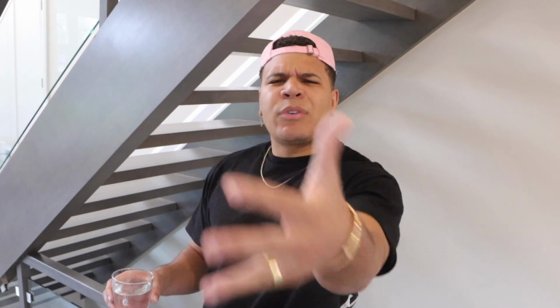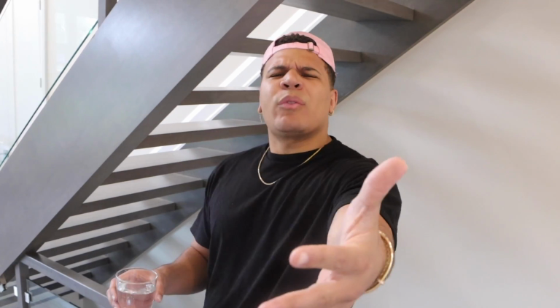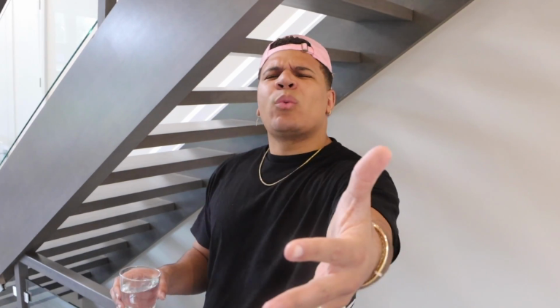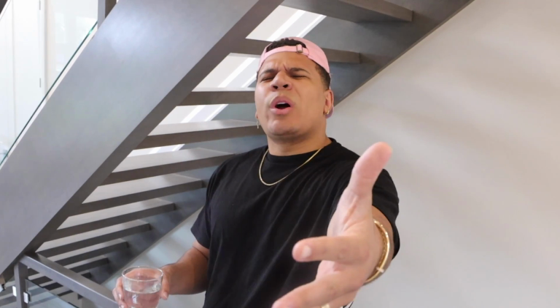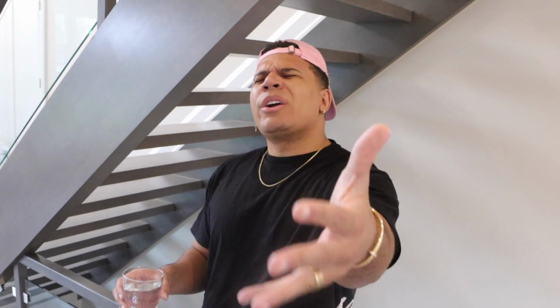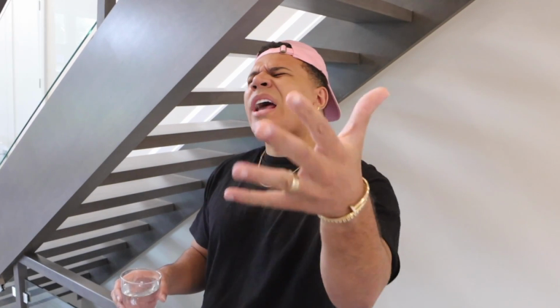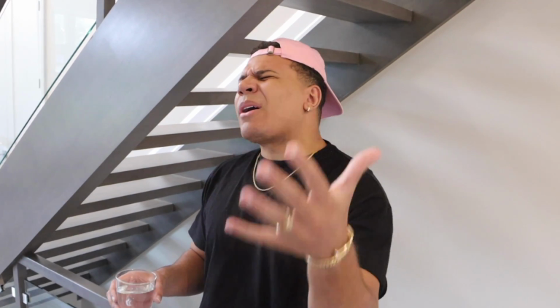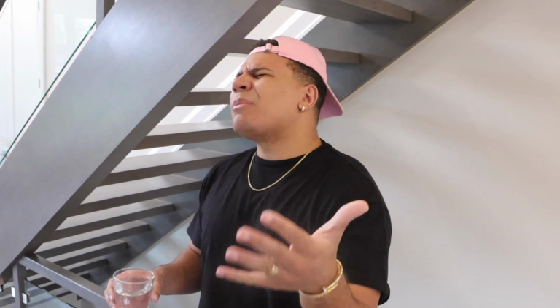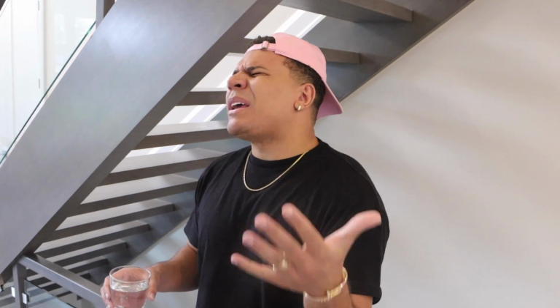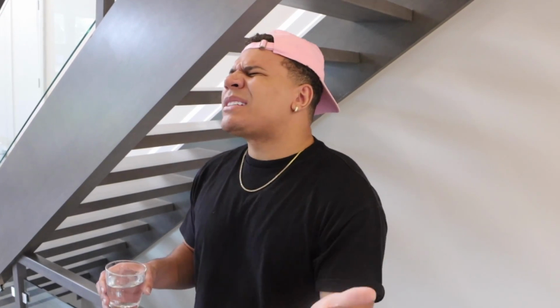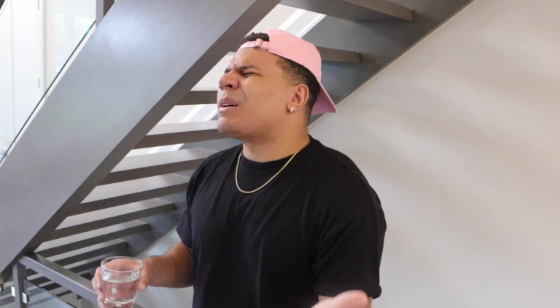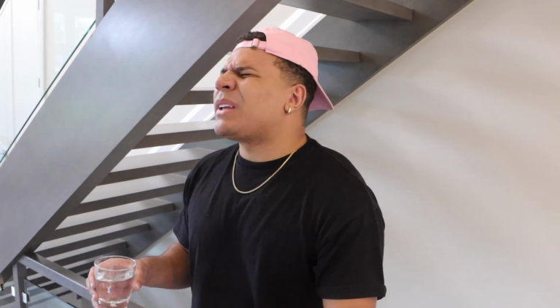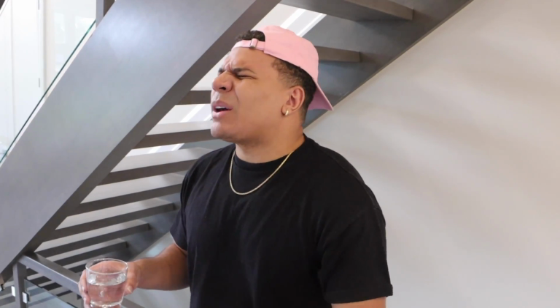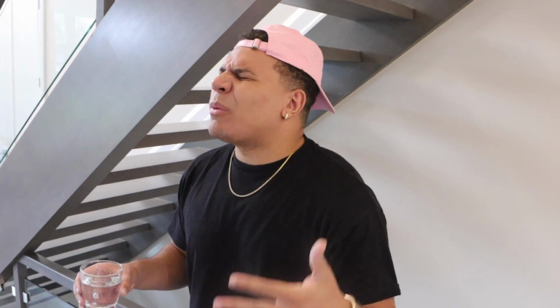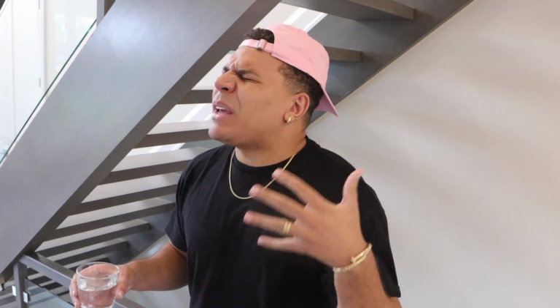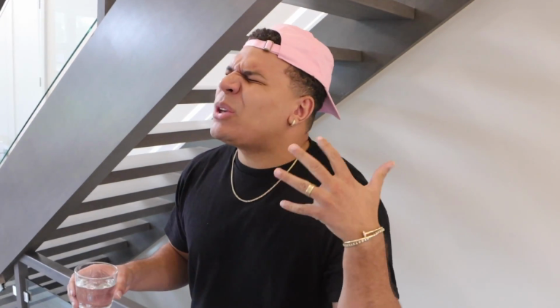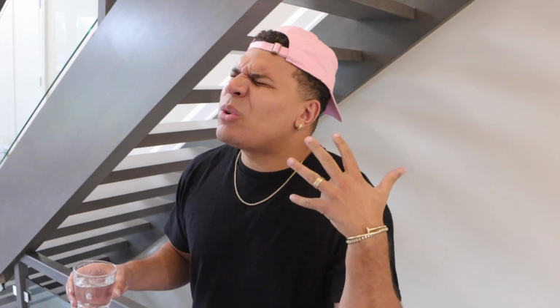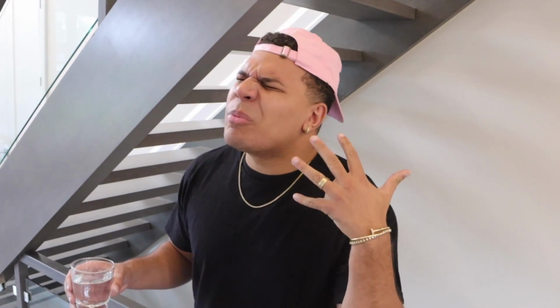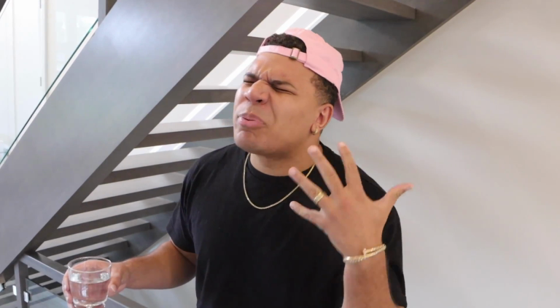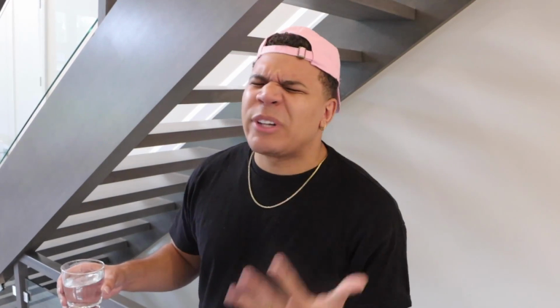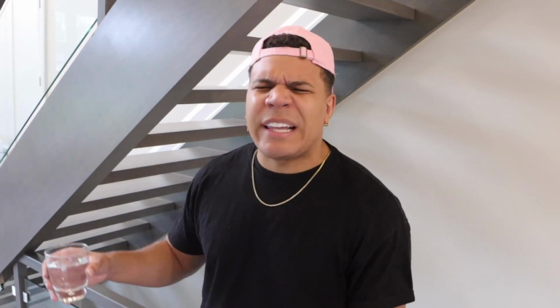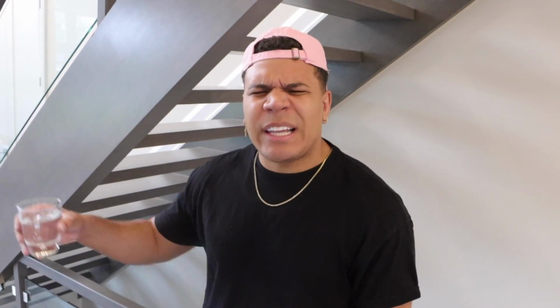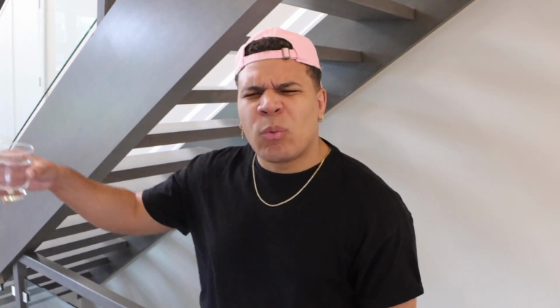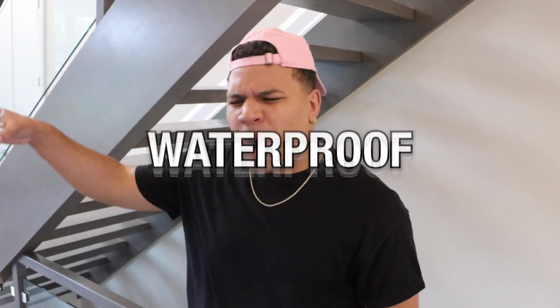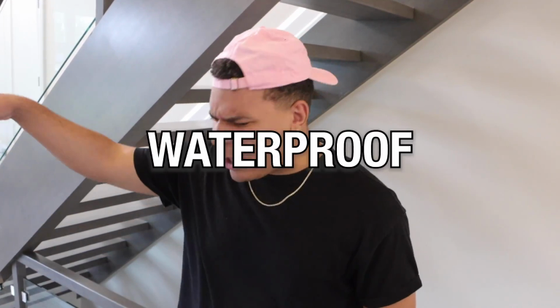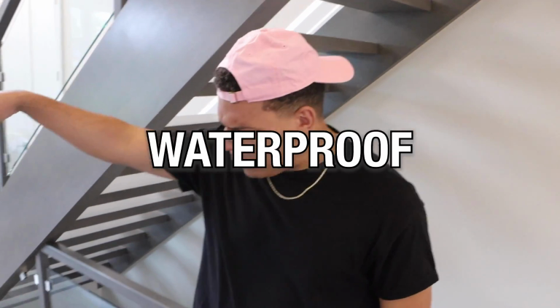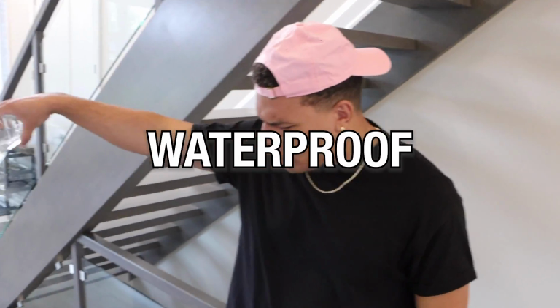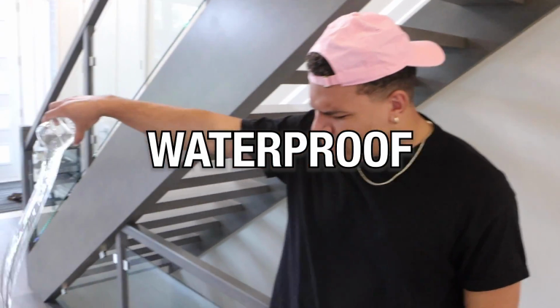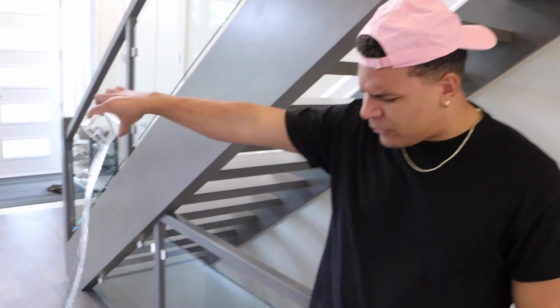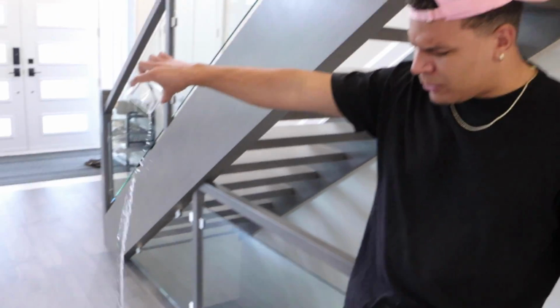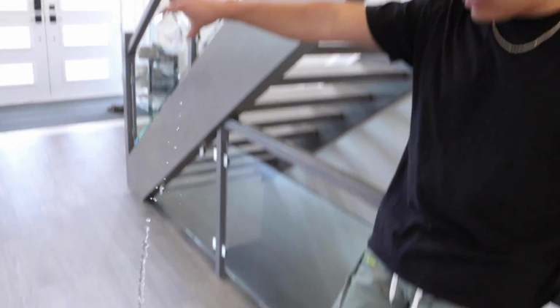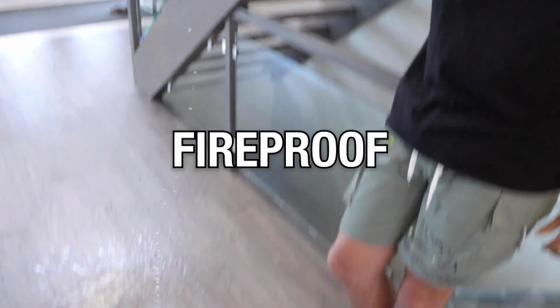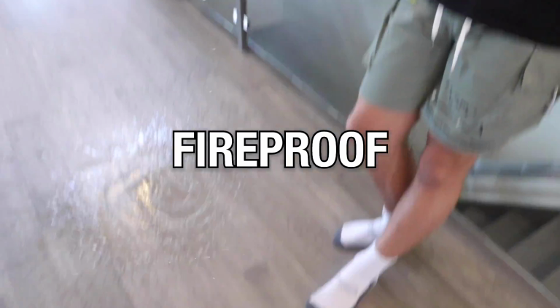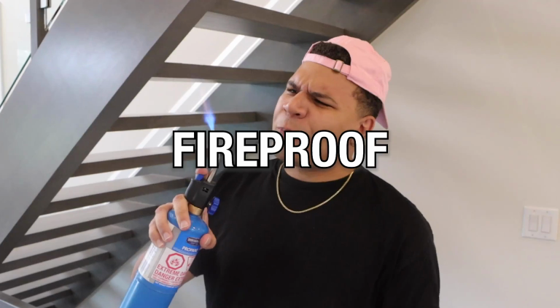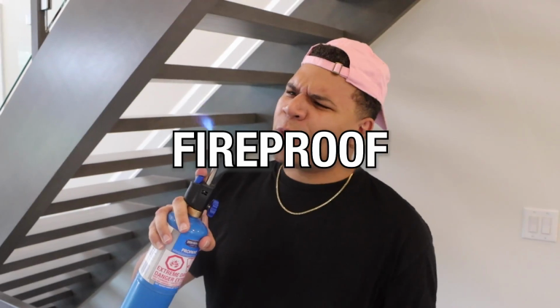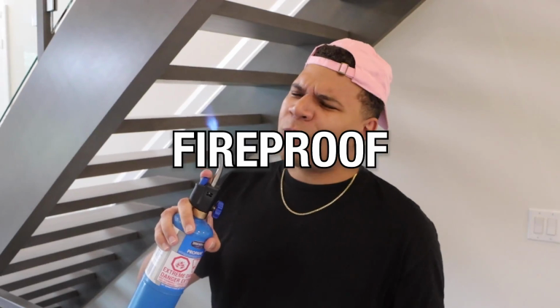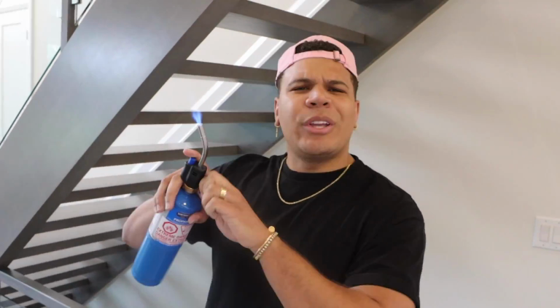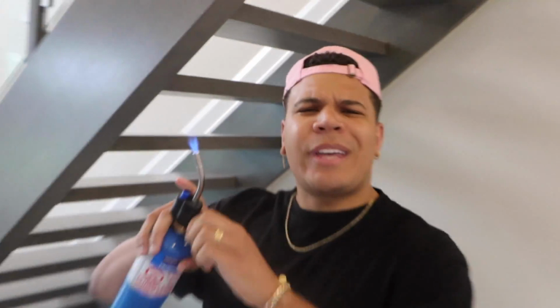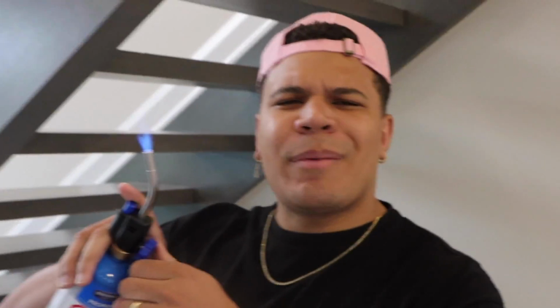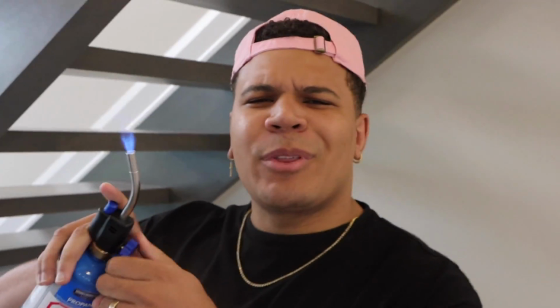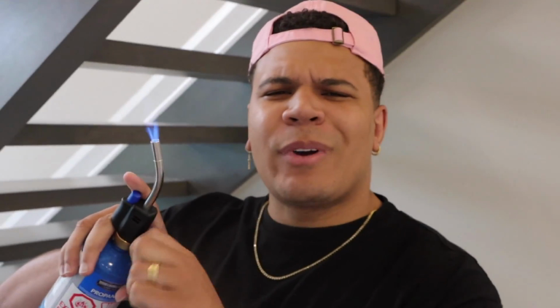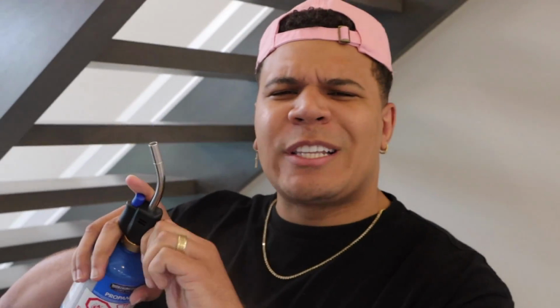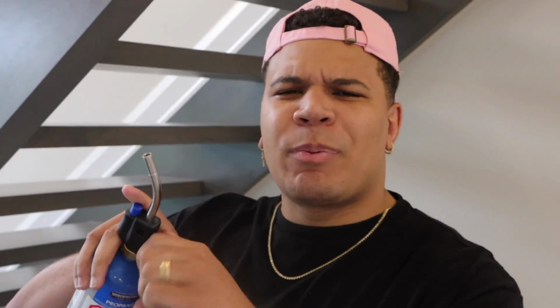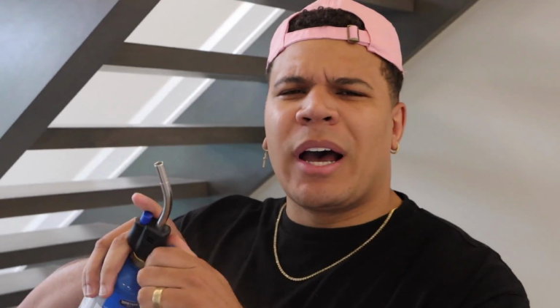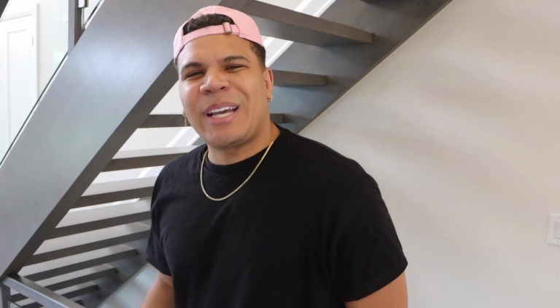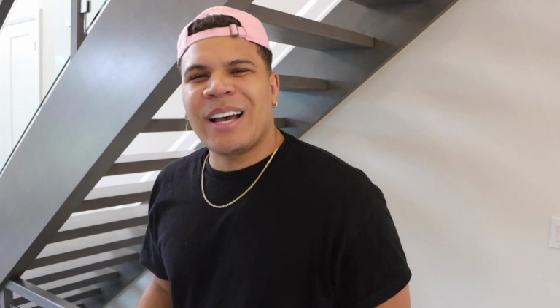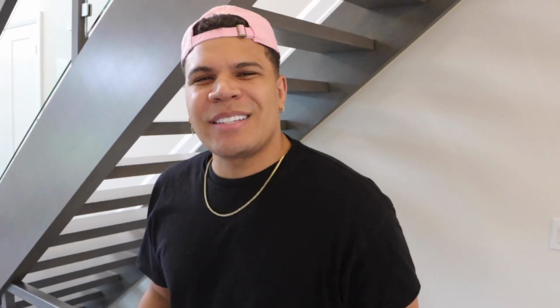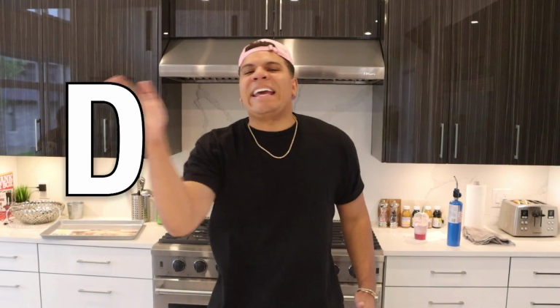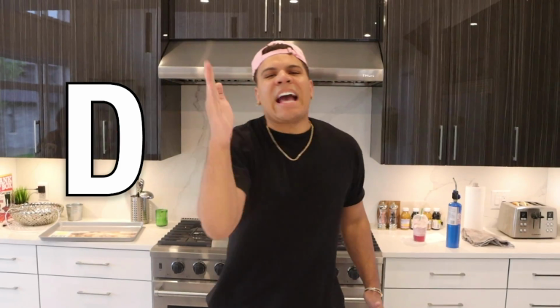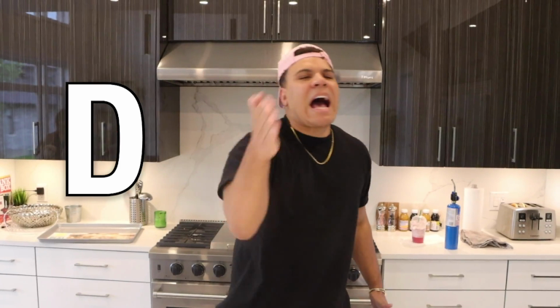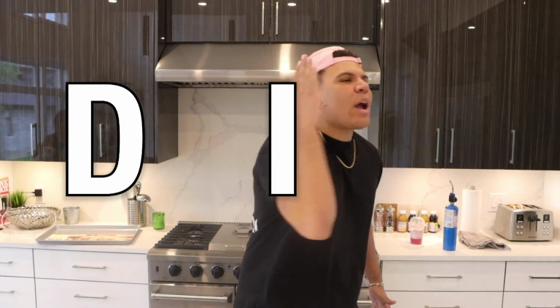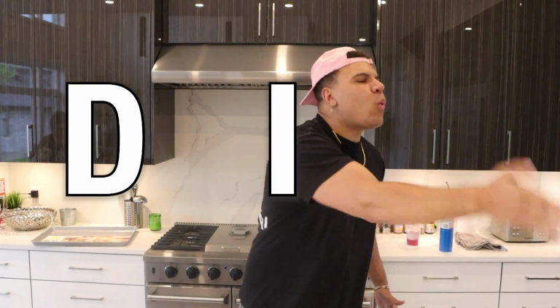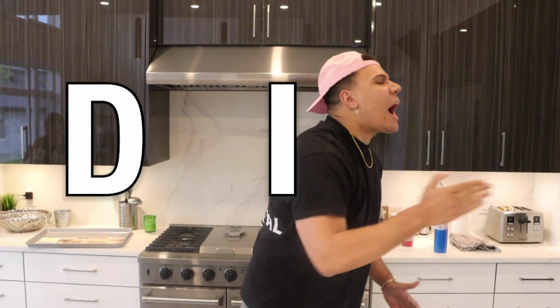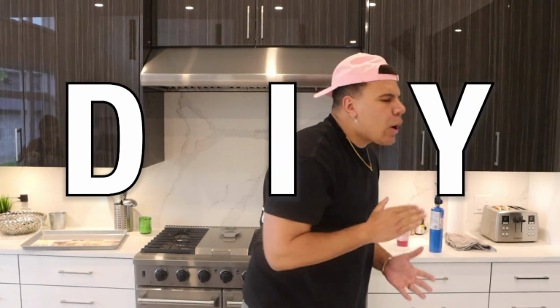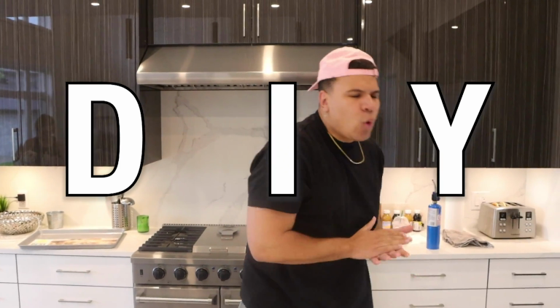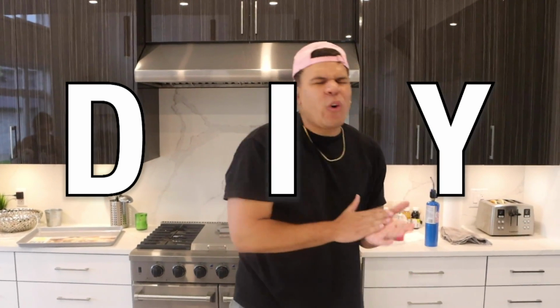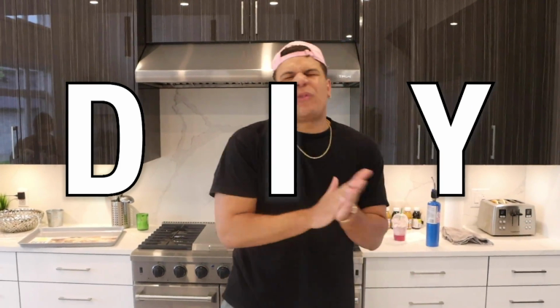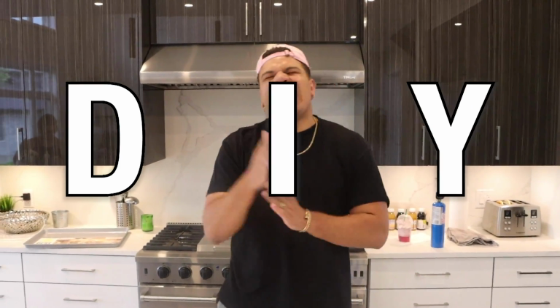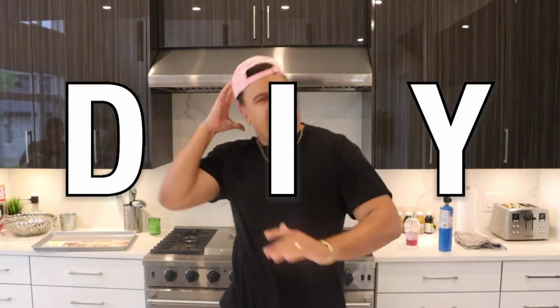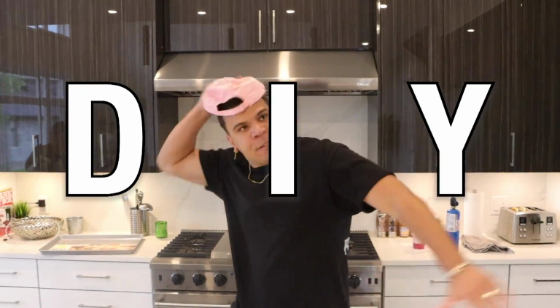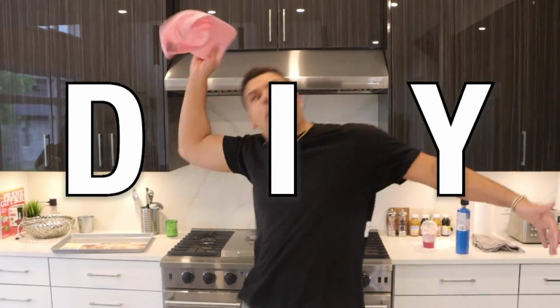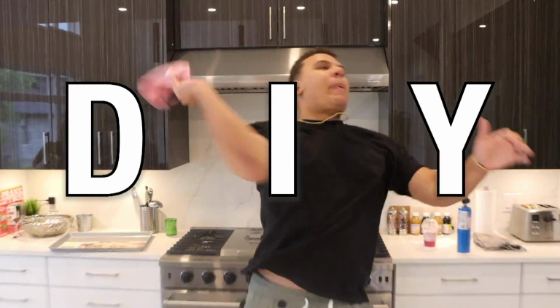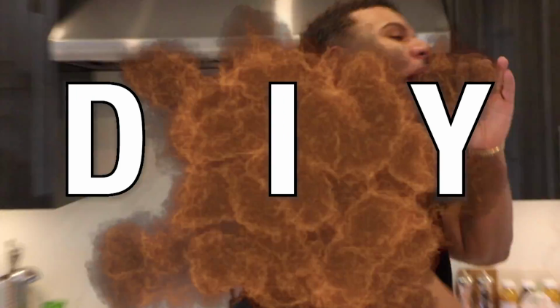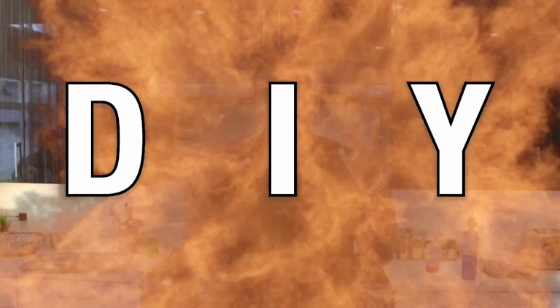Have you ever wondered how to make something that will make you completely waterproof and fireproof? Well, you came to the right spot because DIY will be a bot!